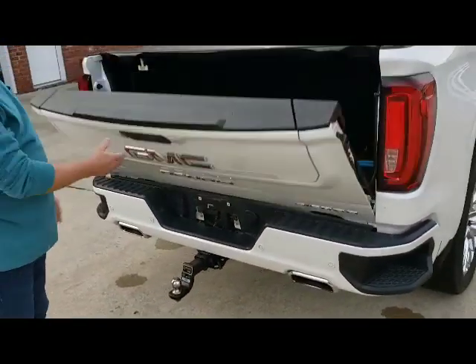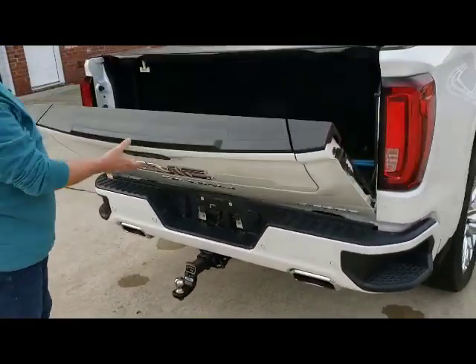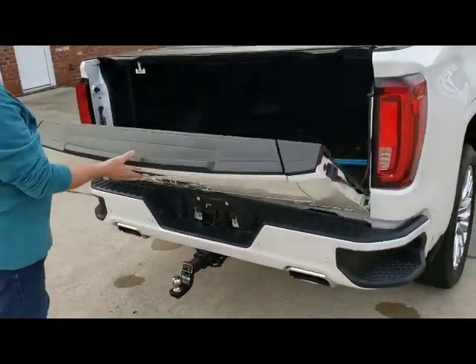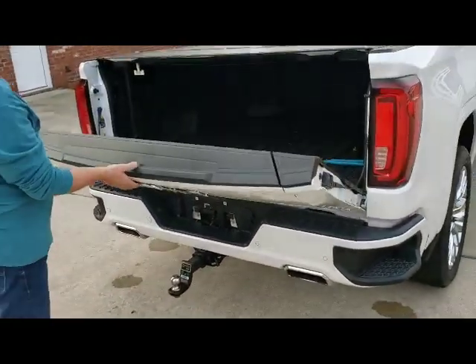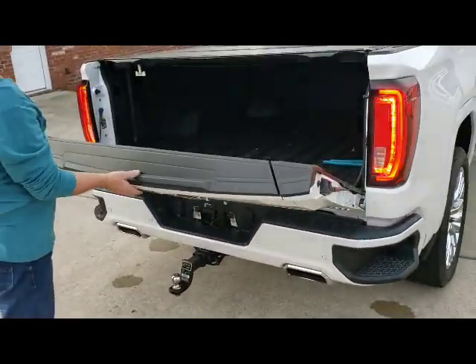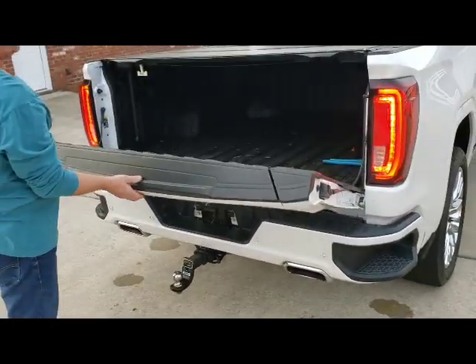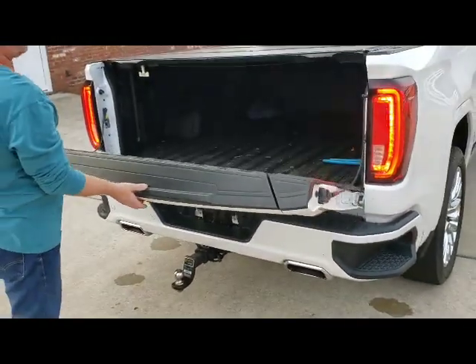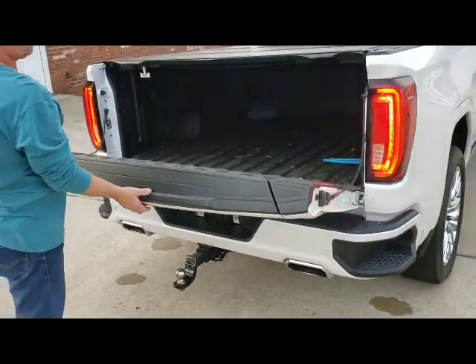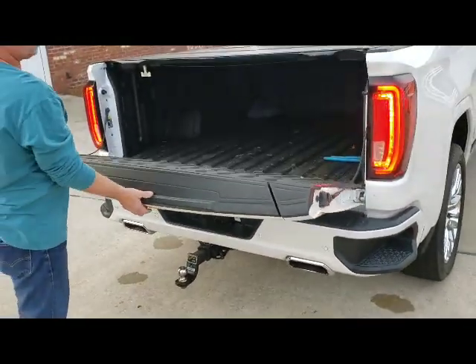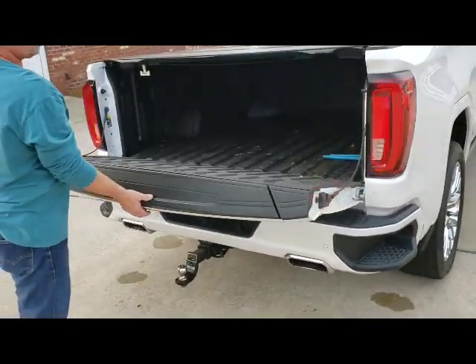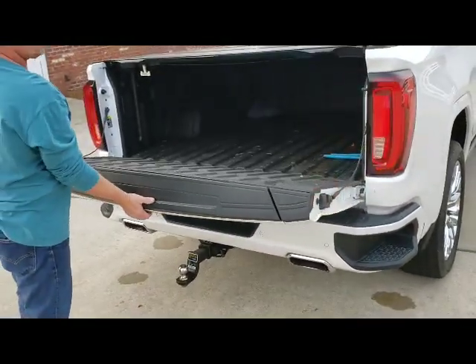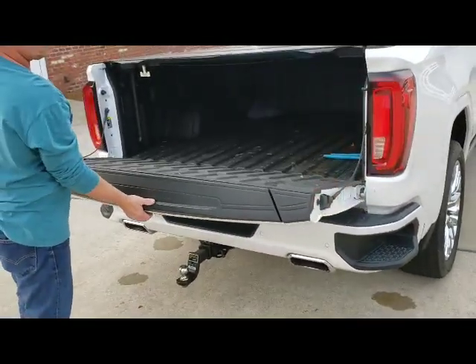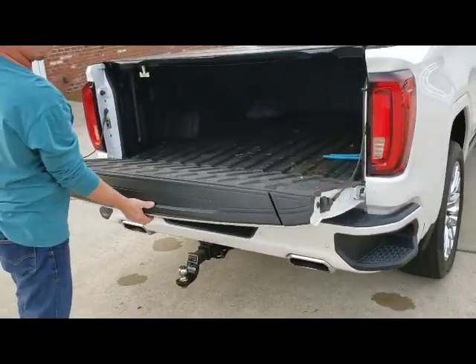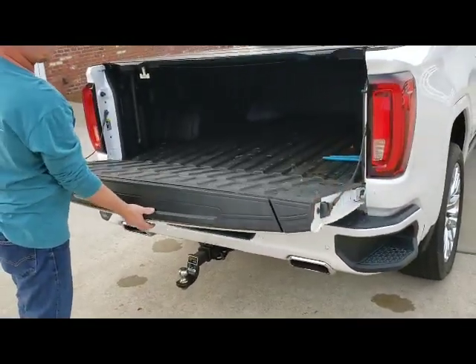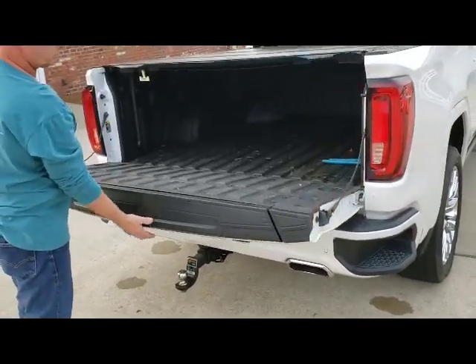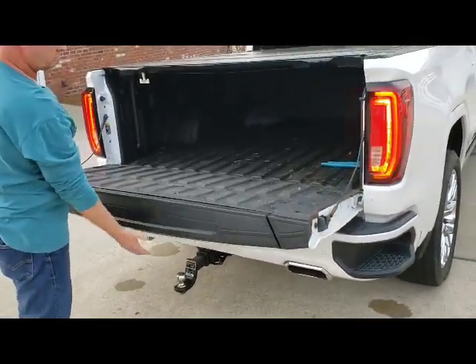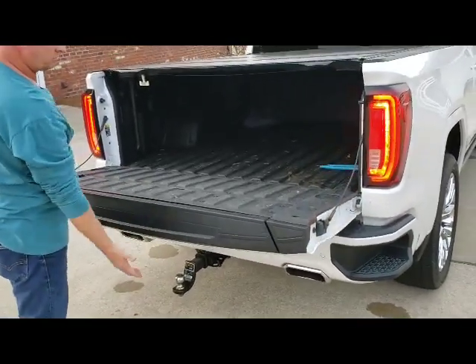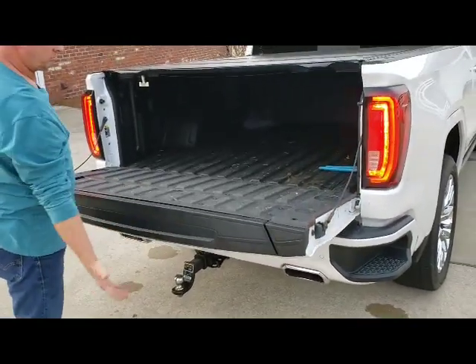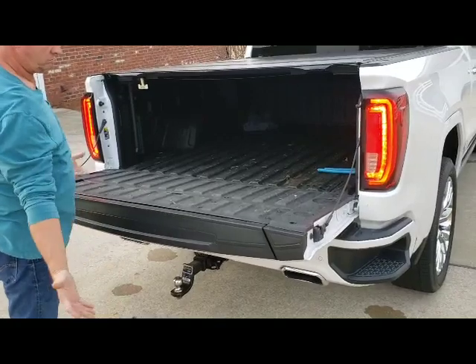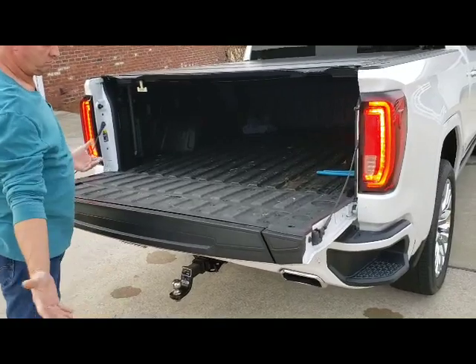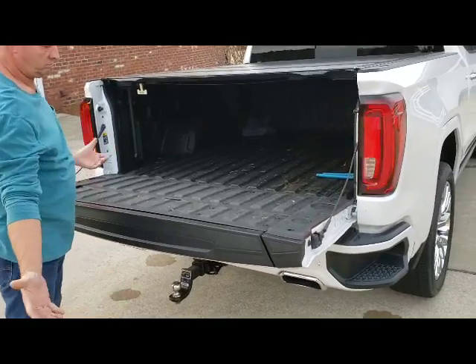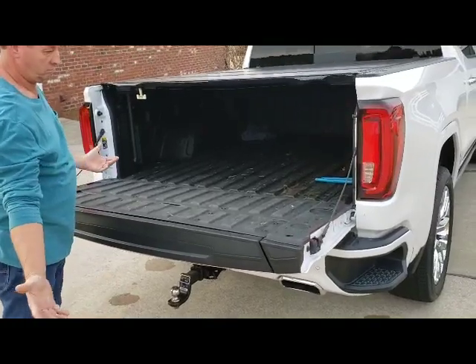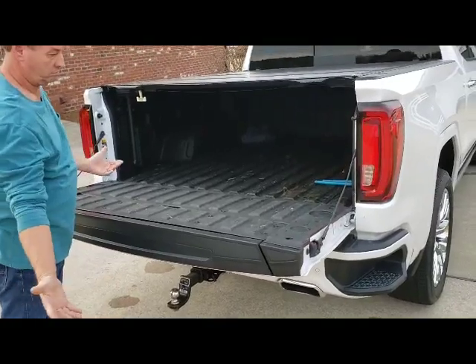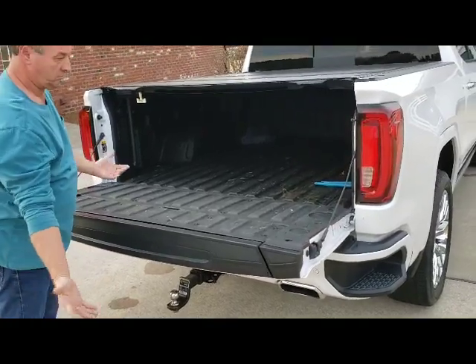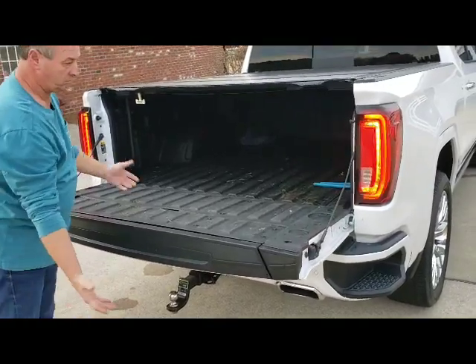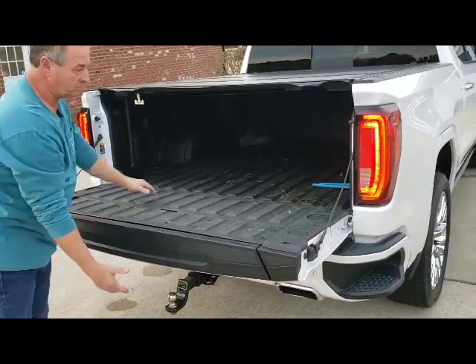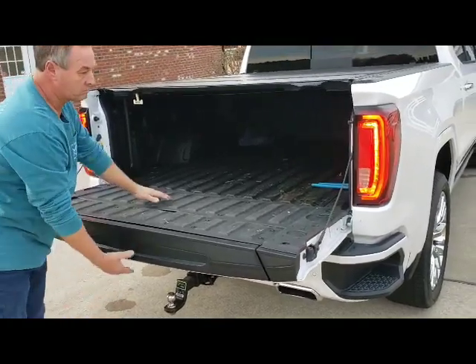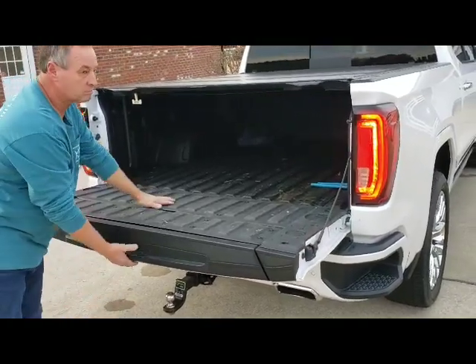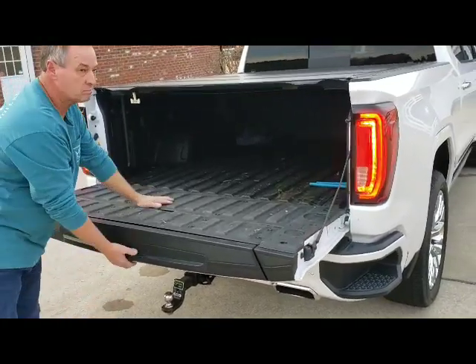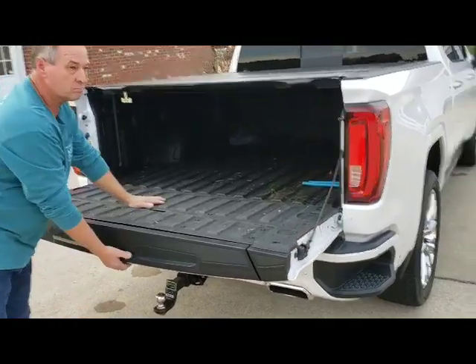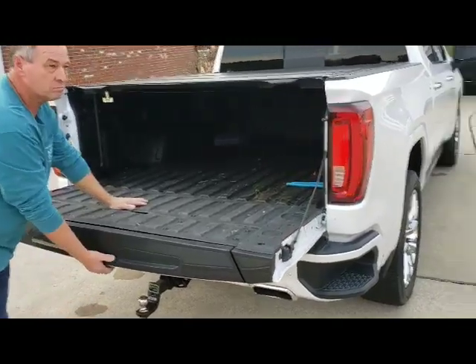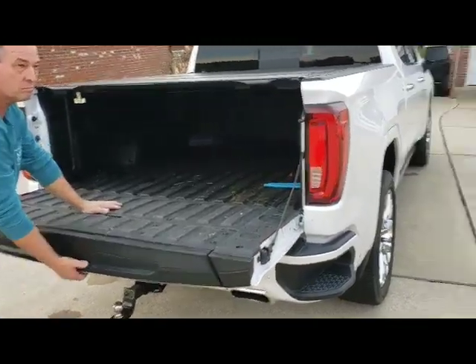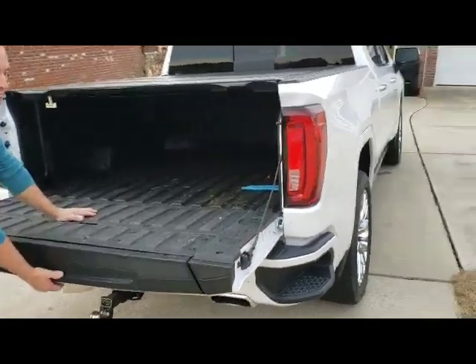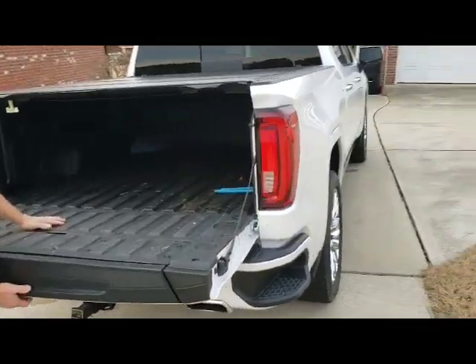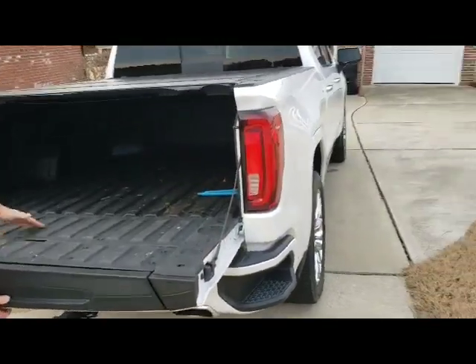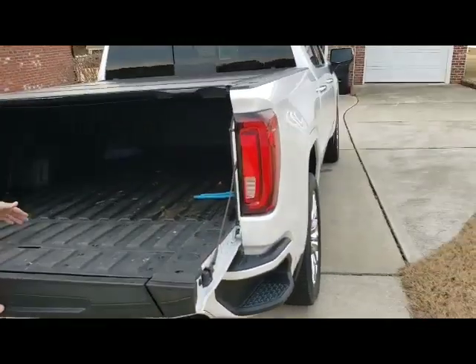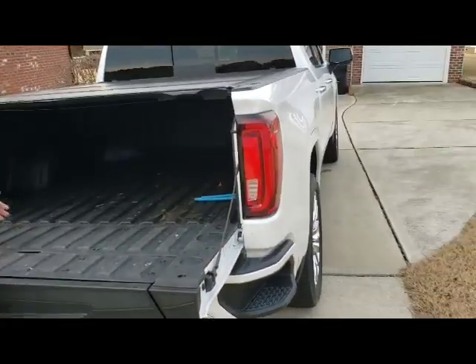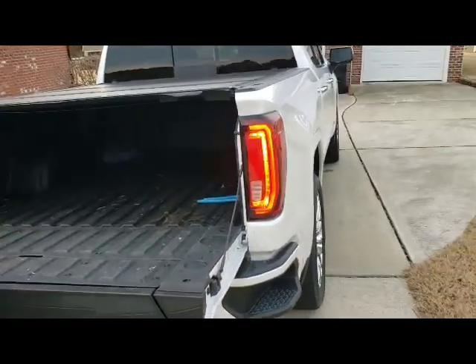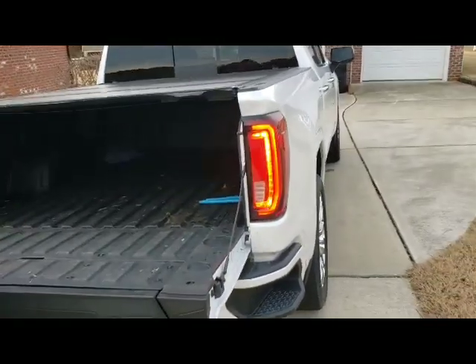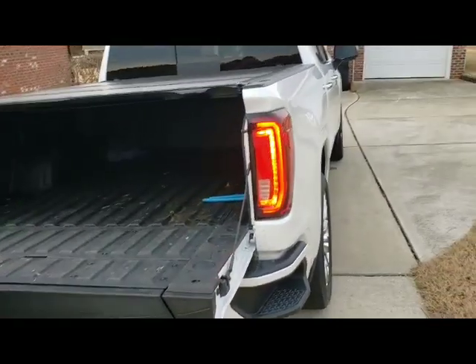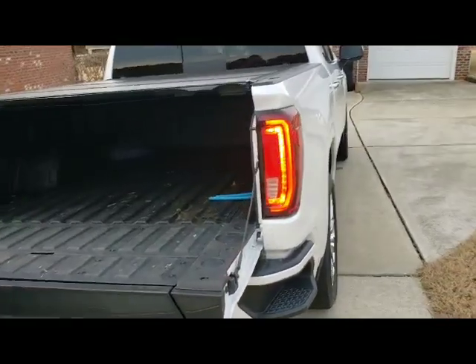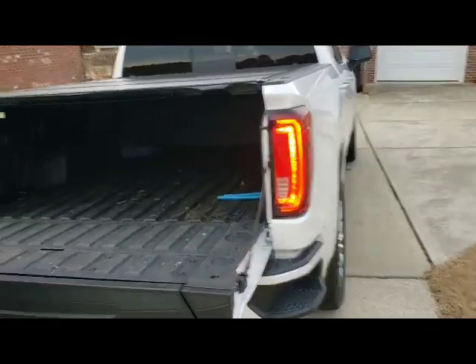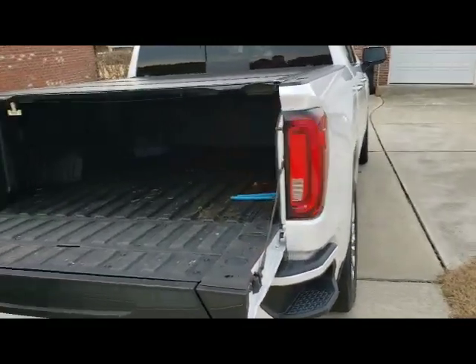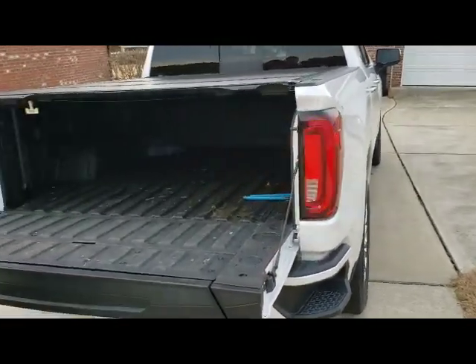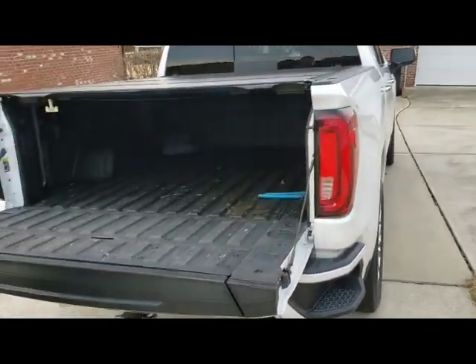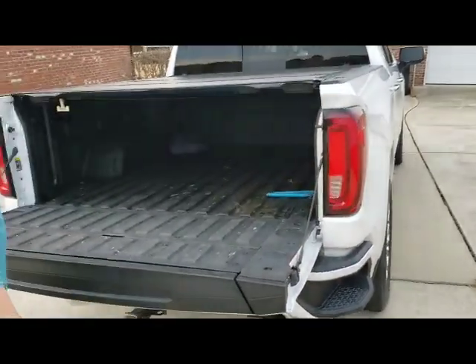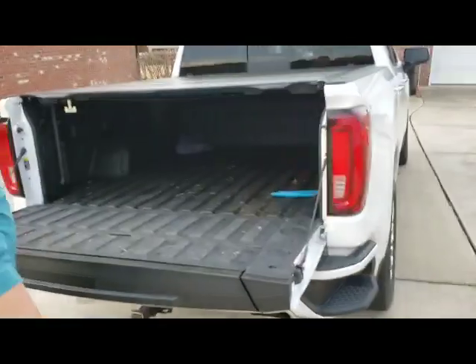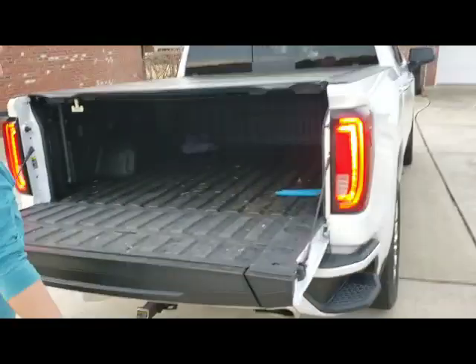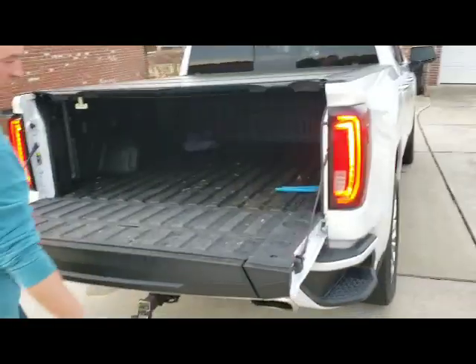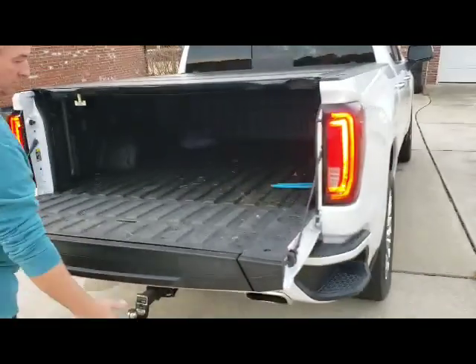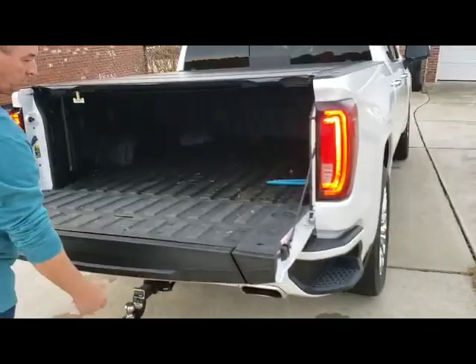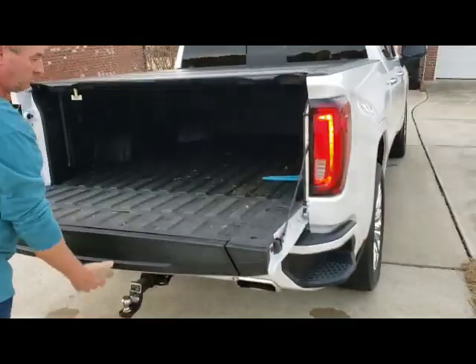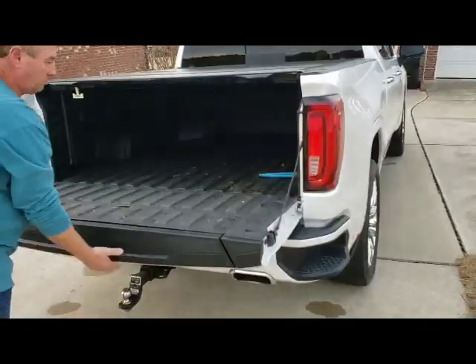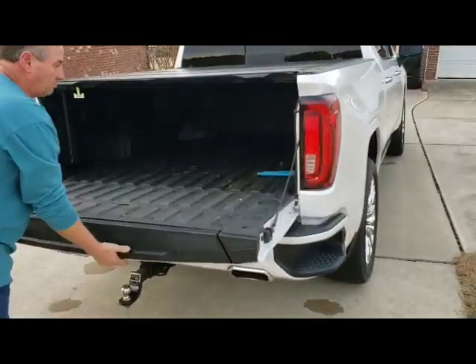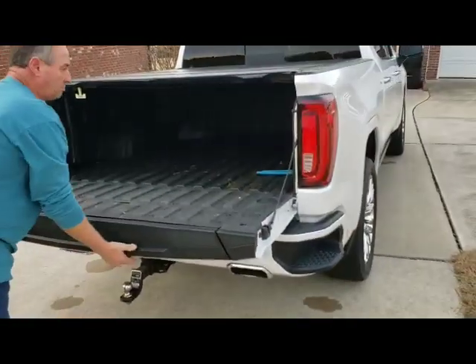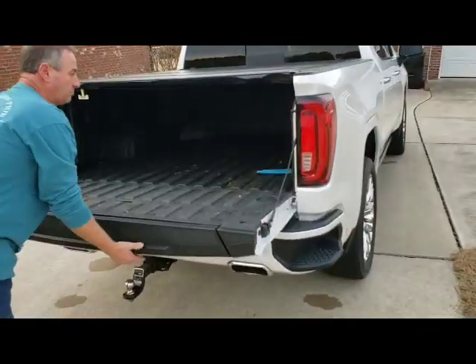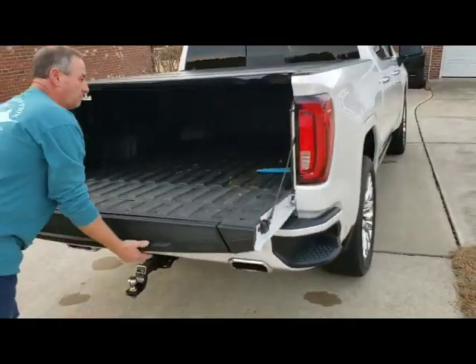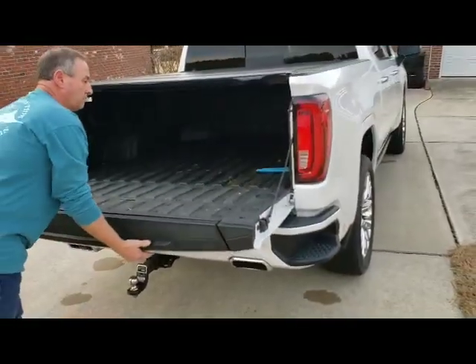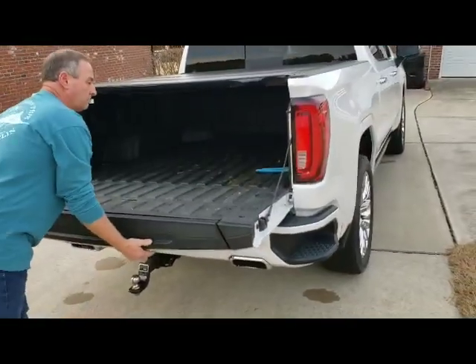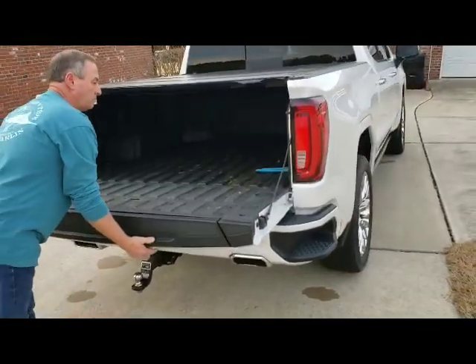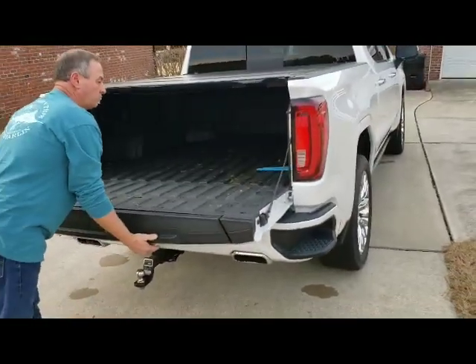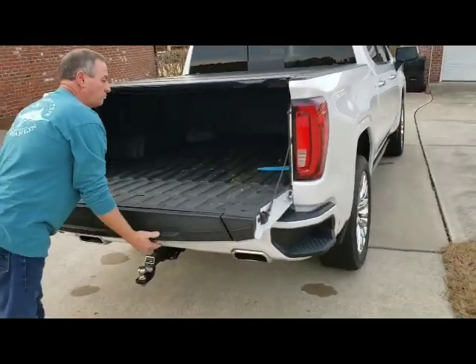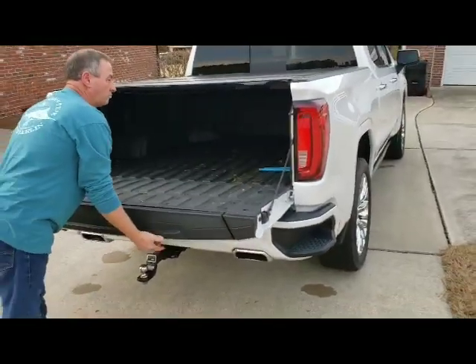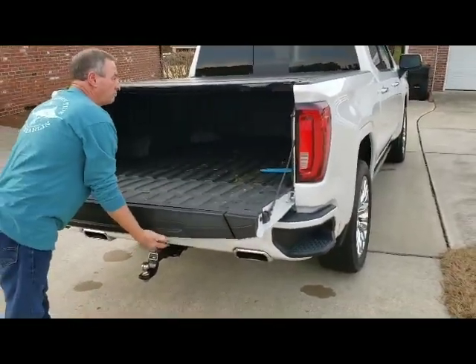He lowers the gate. When he tries to lower the mid gate, you see nothing but the lights flashing. So we've just protected that tailgate.